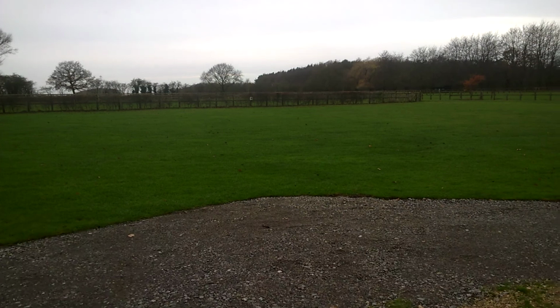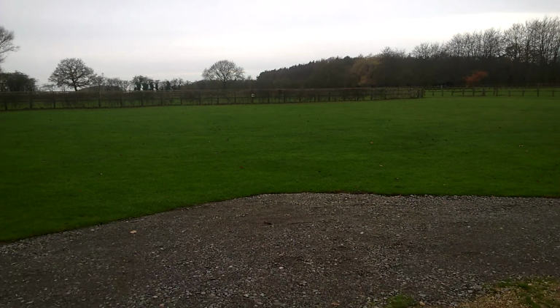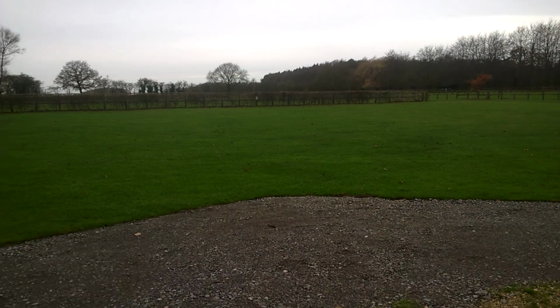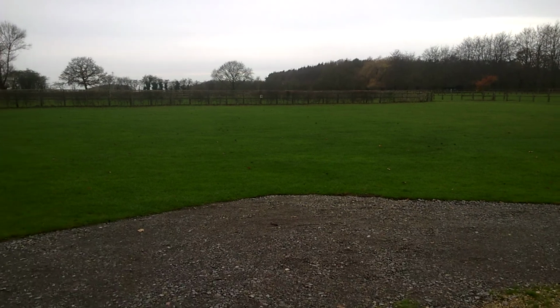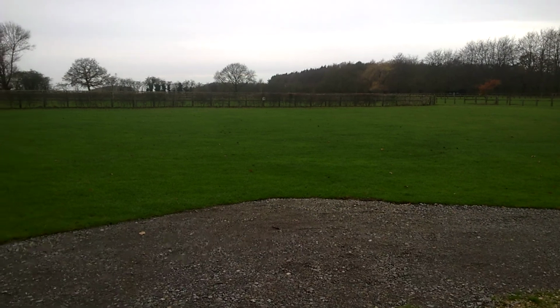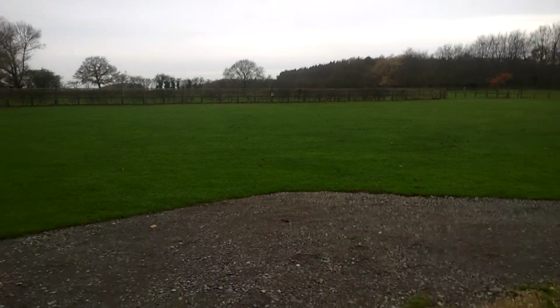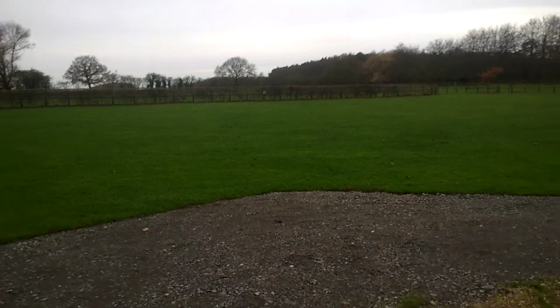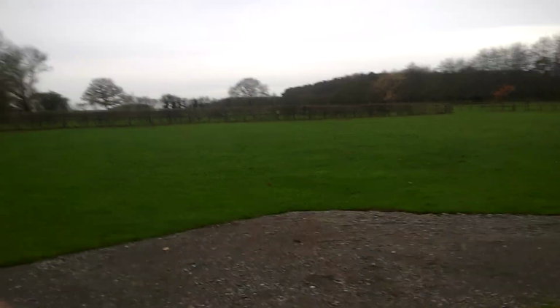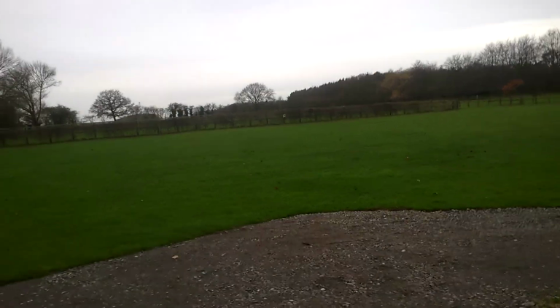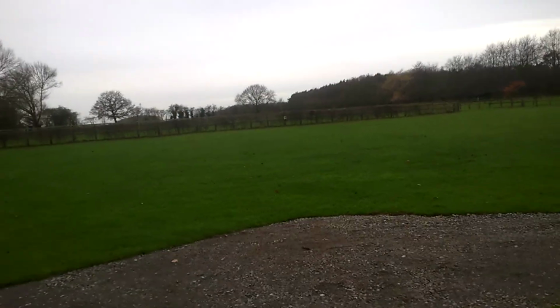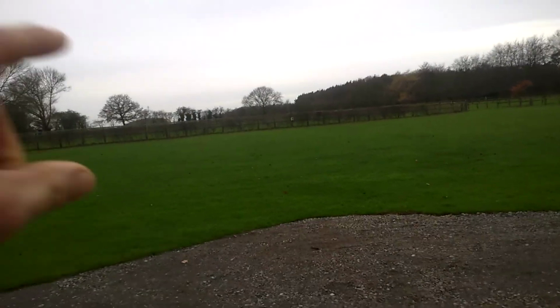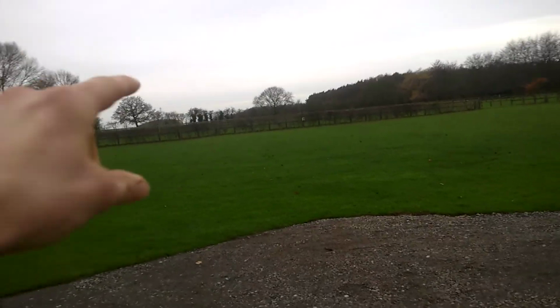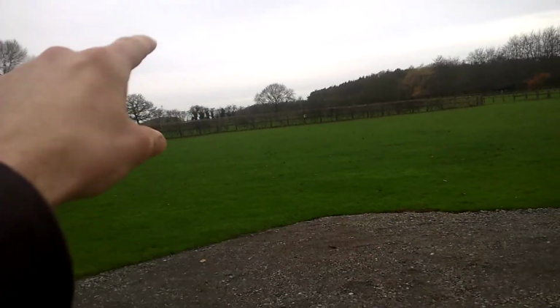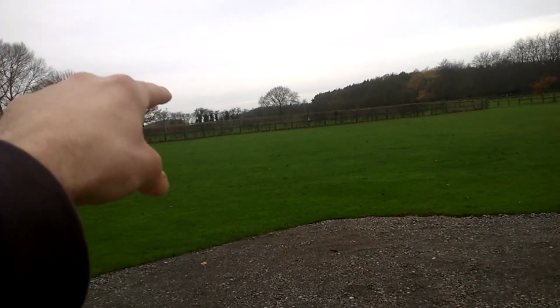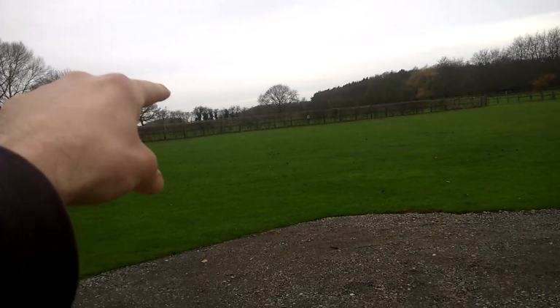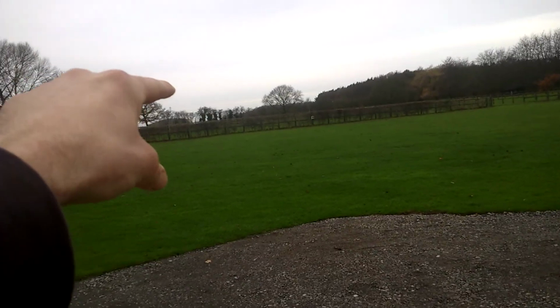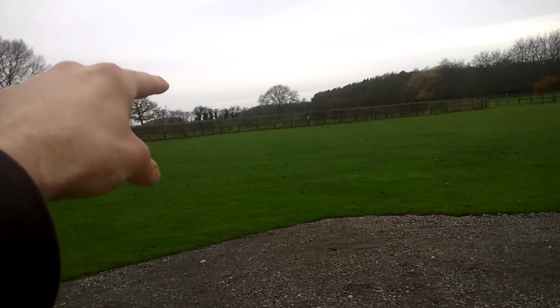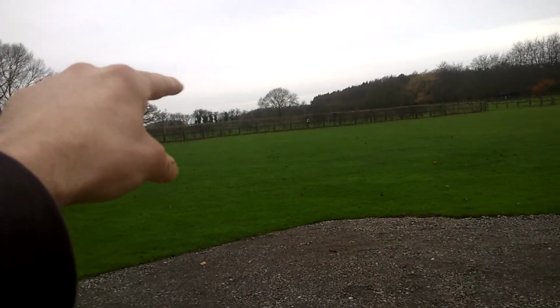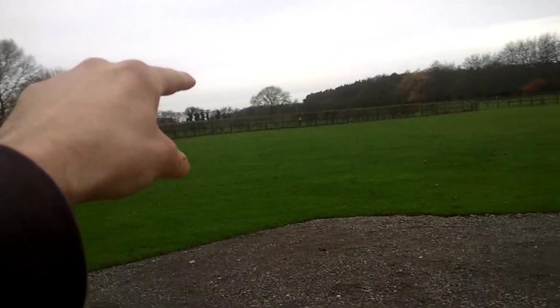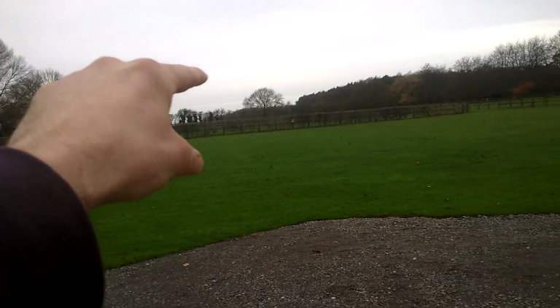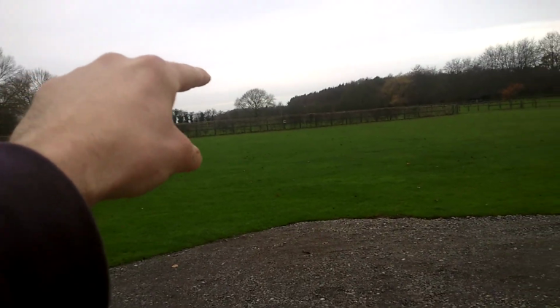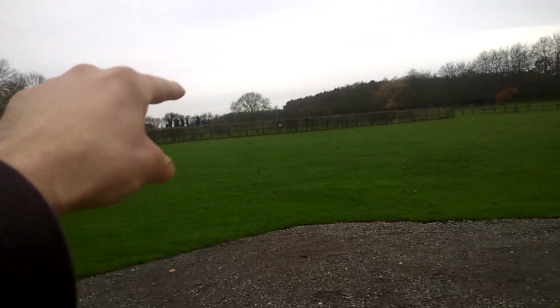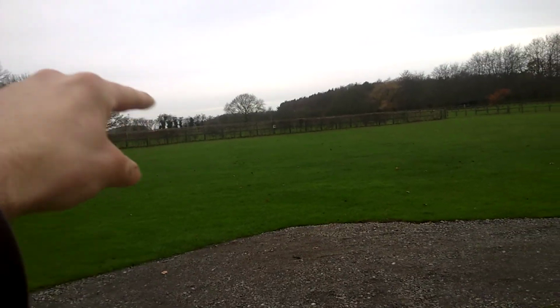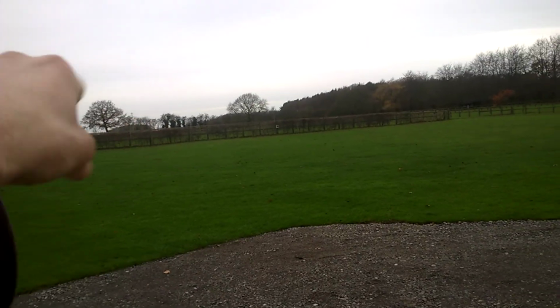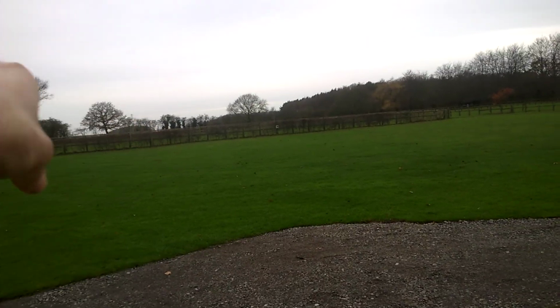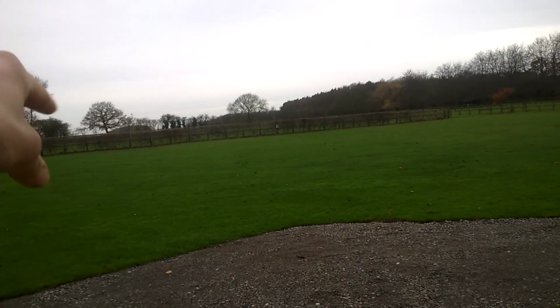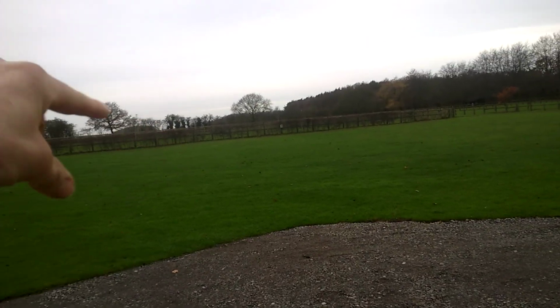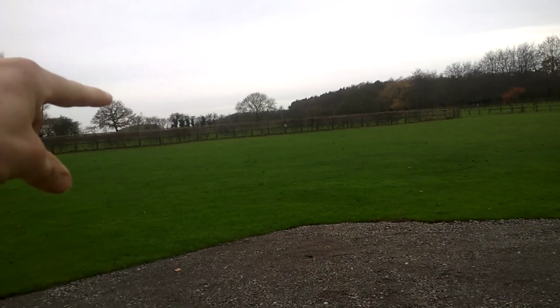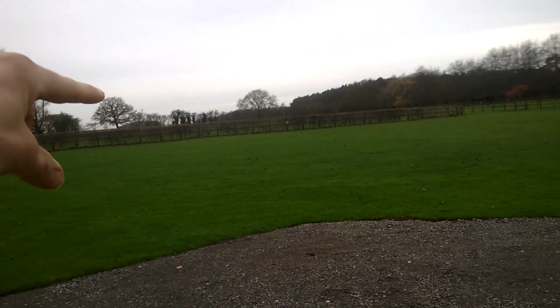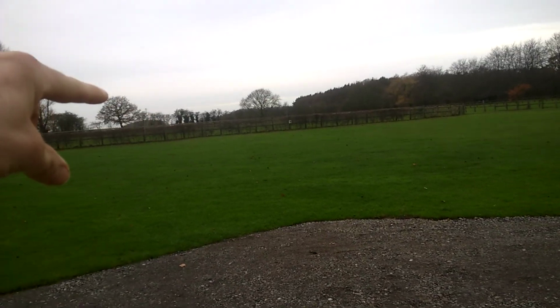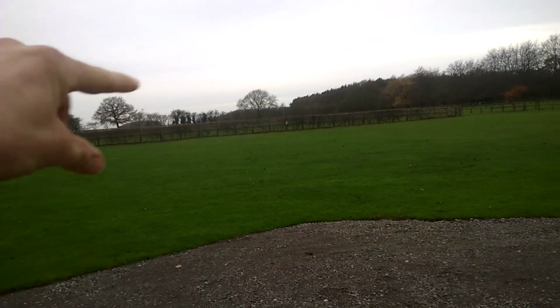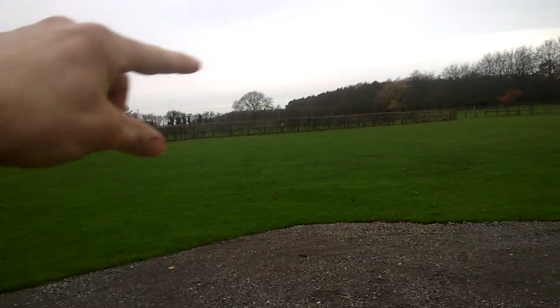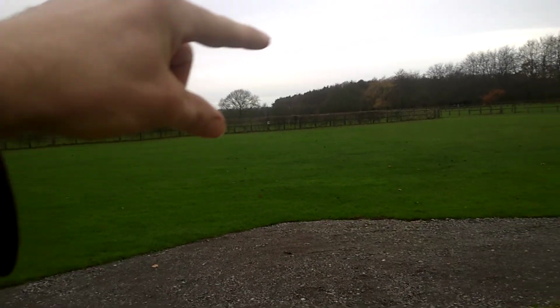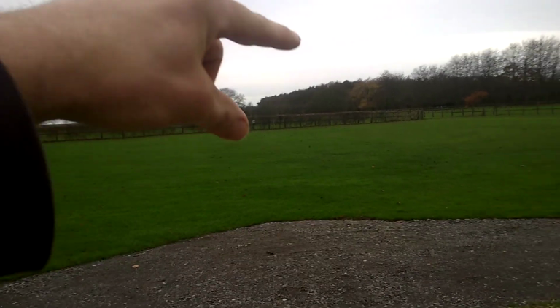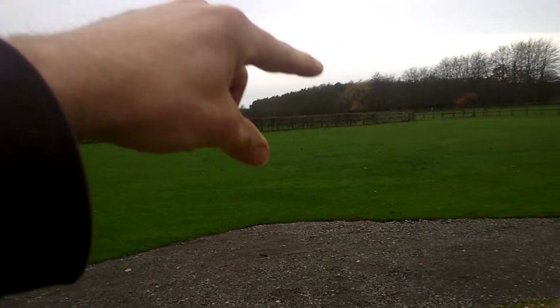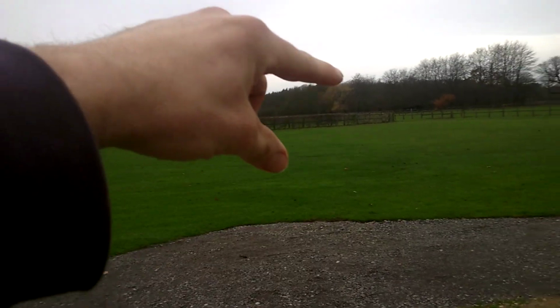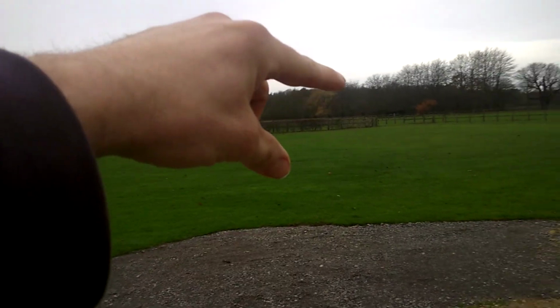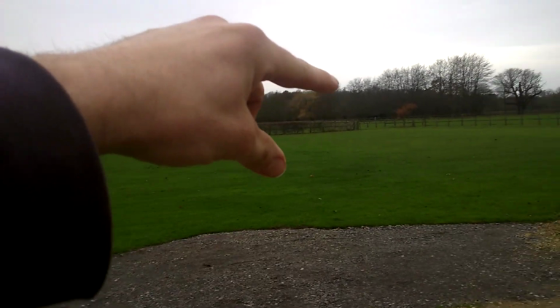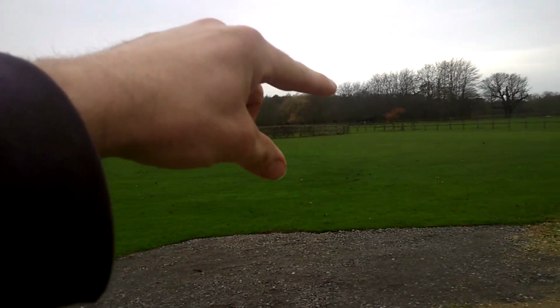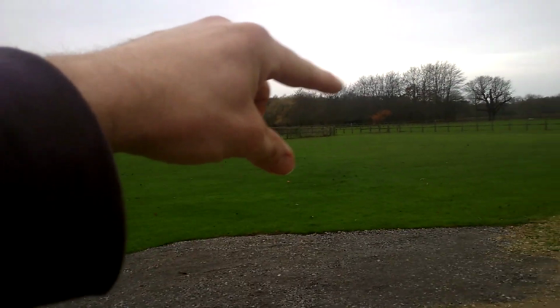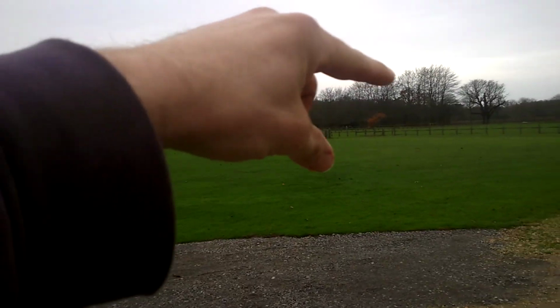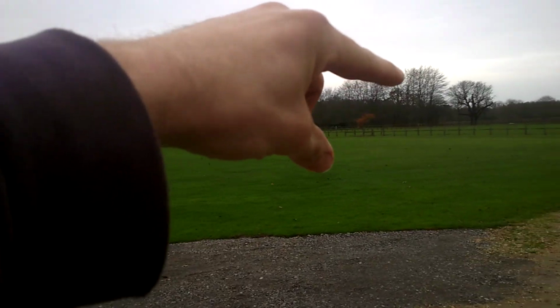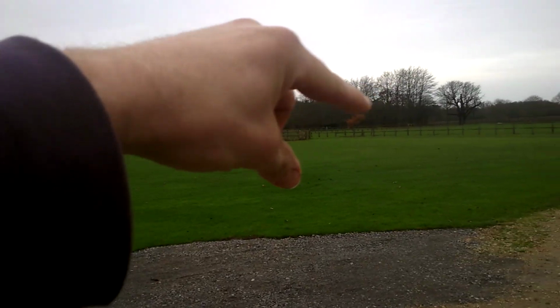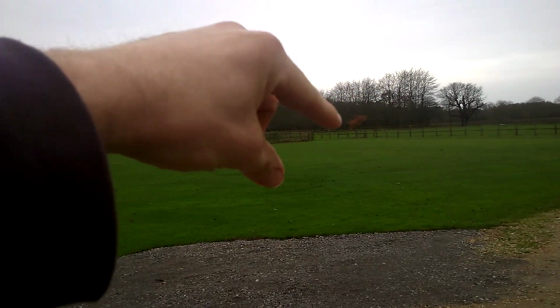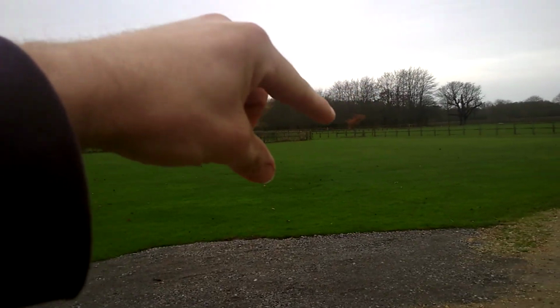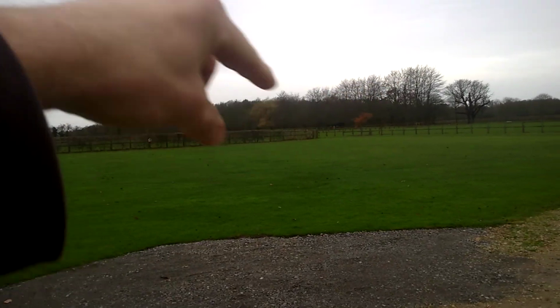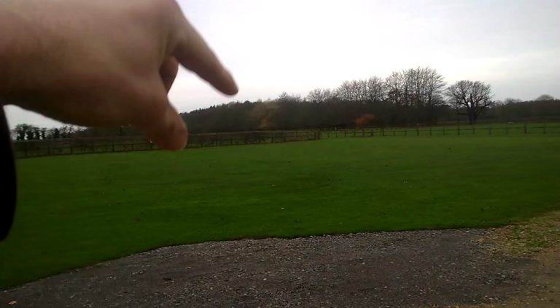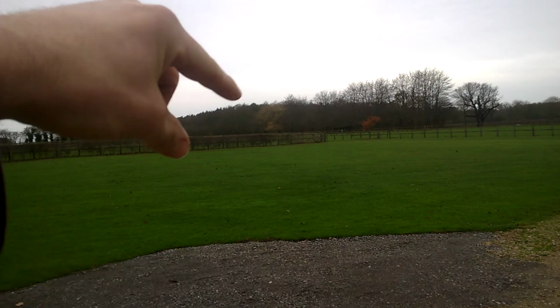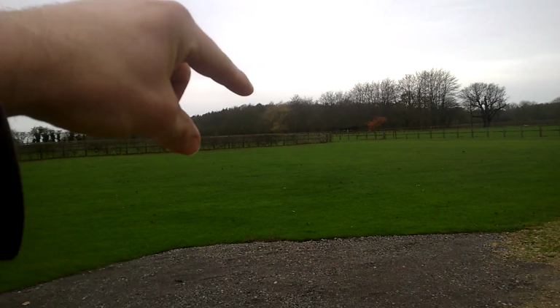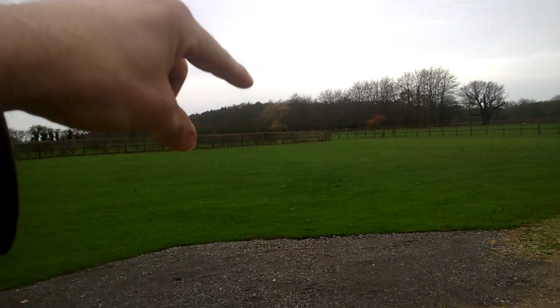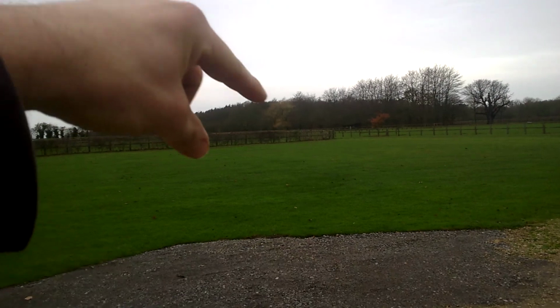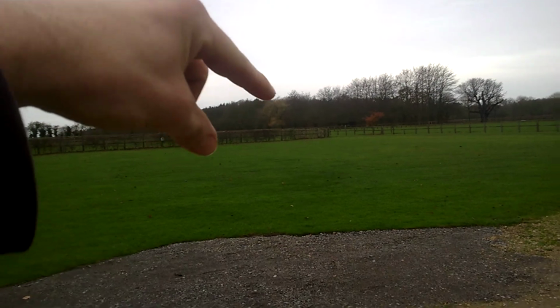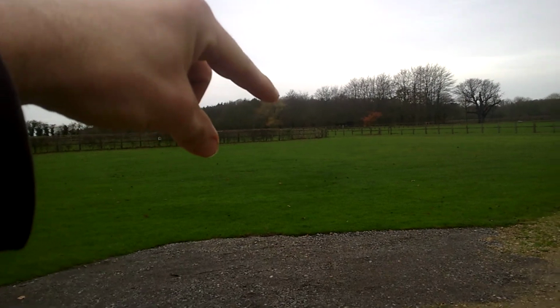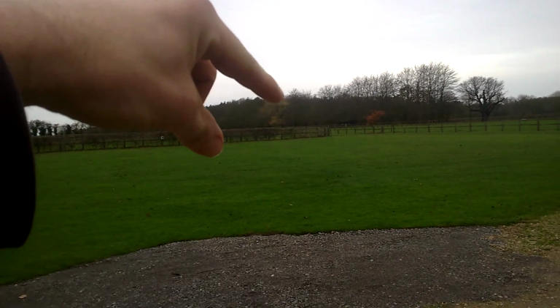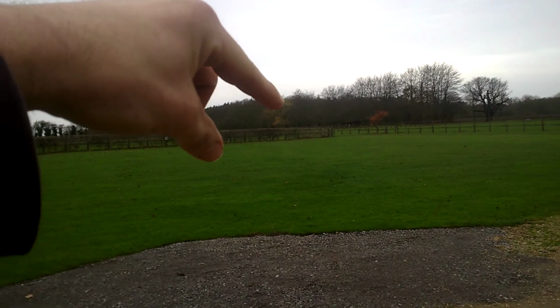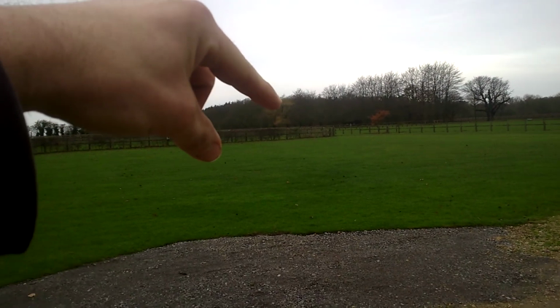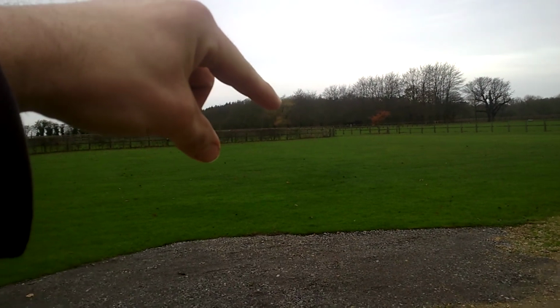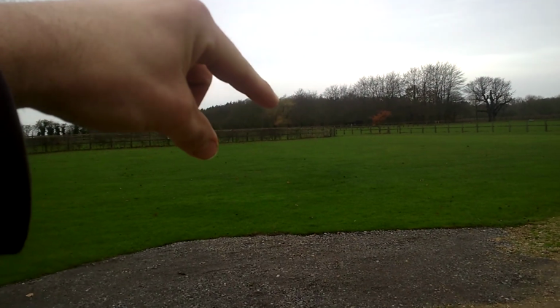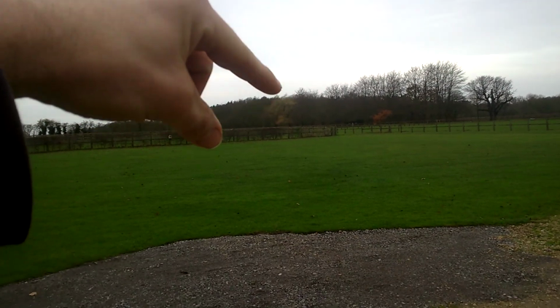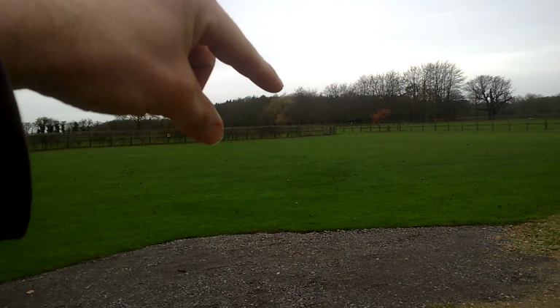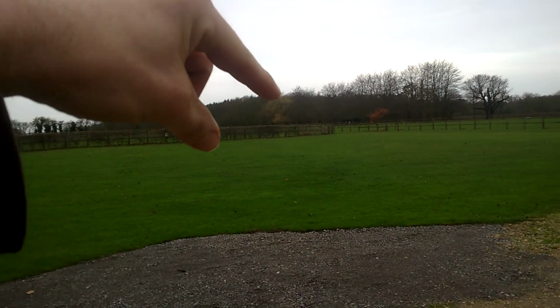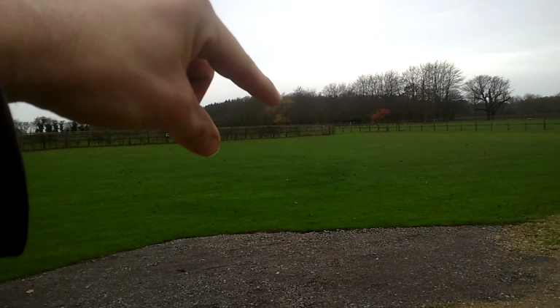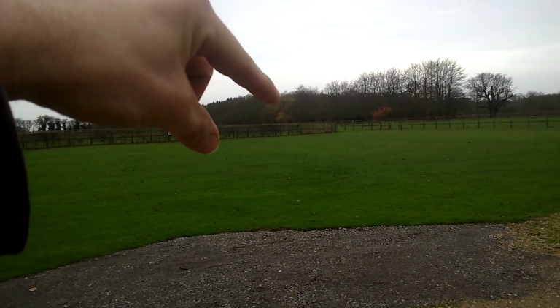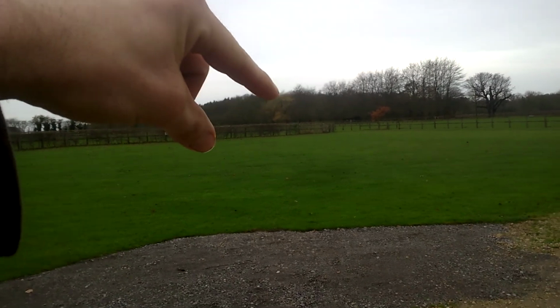Far side over that way is where I did the spiking, right around there. There's two fields and pavilions over in that corner.